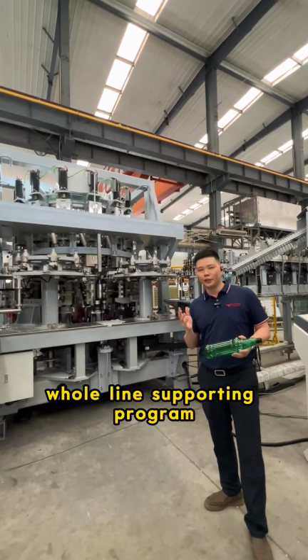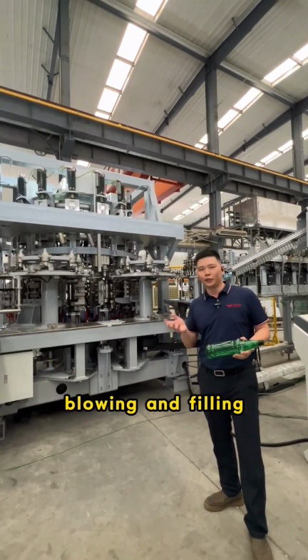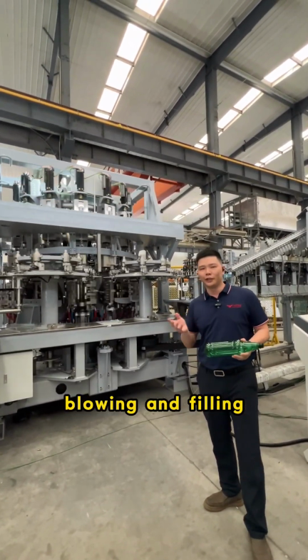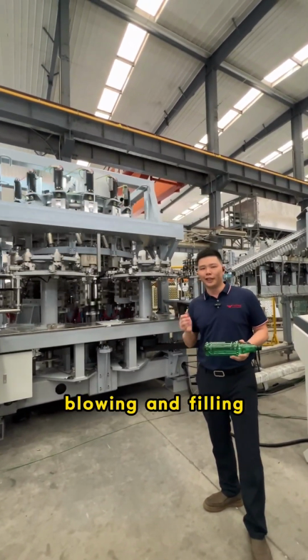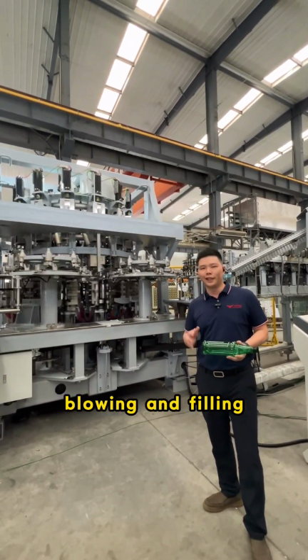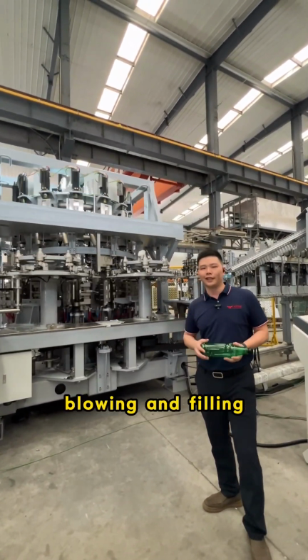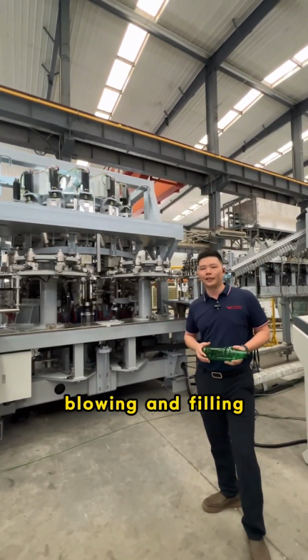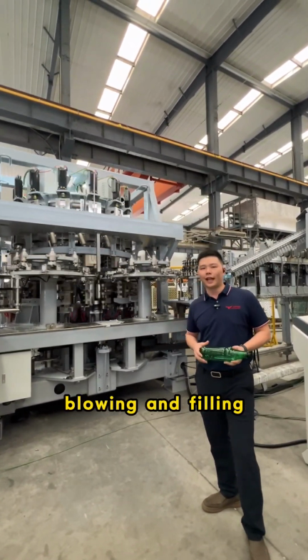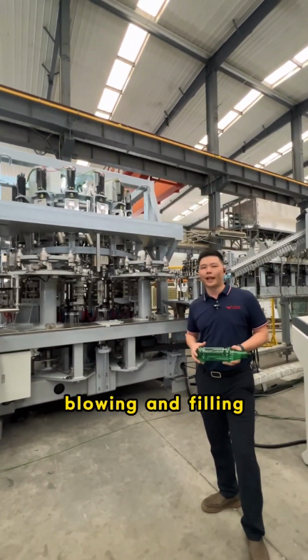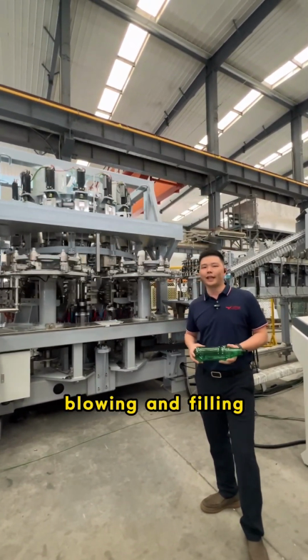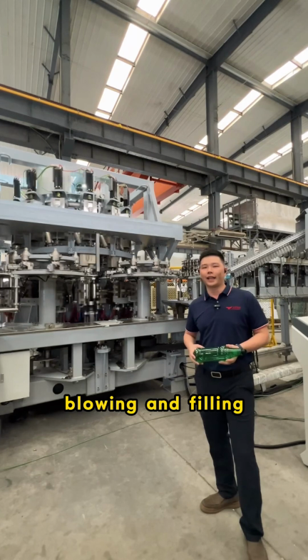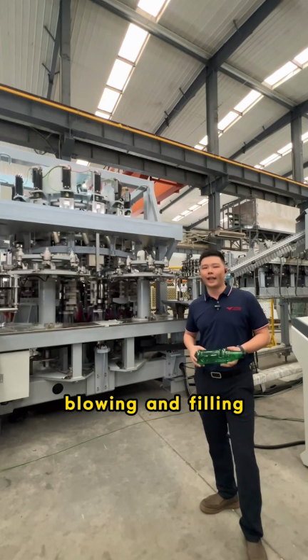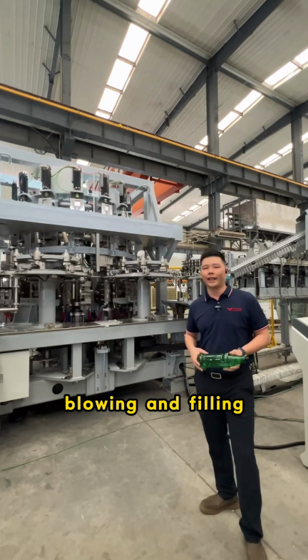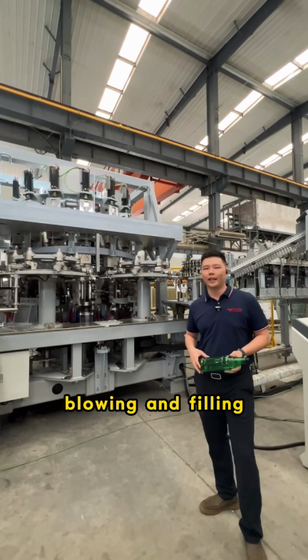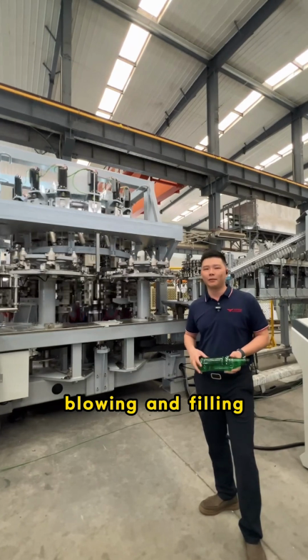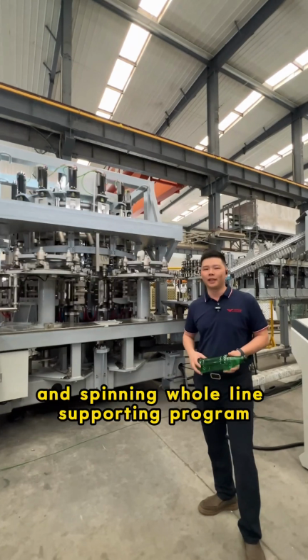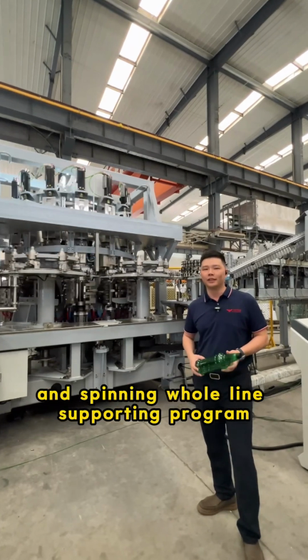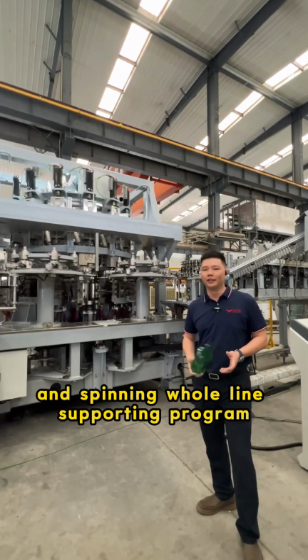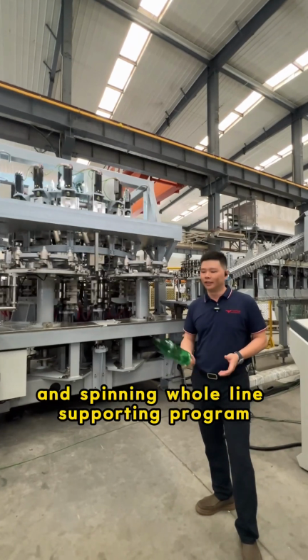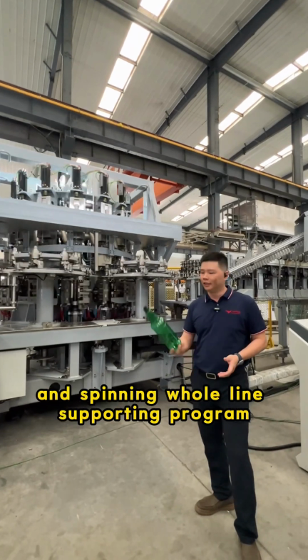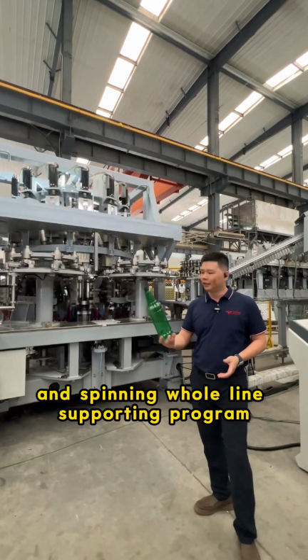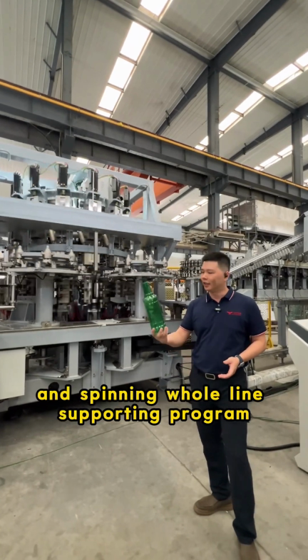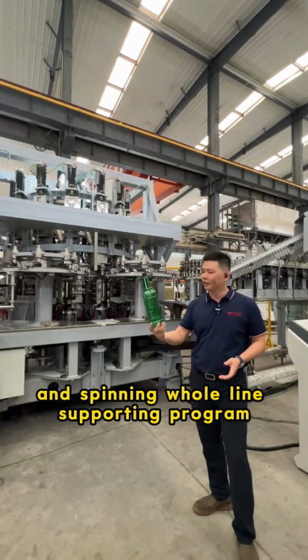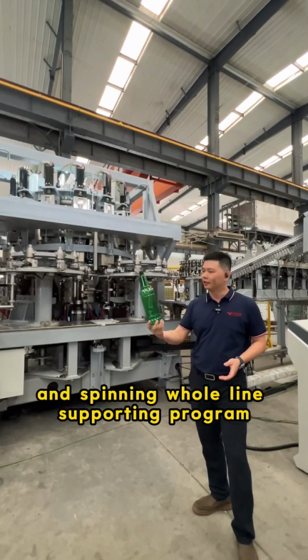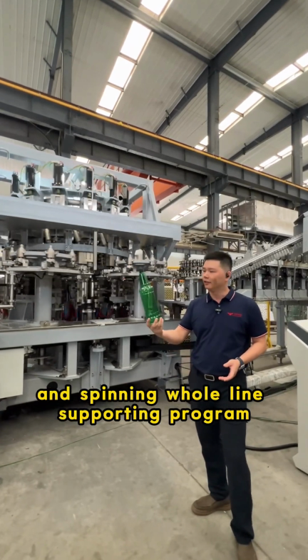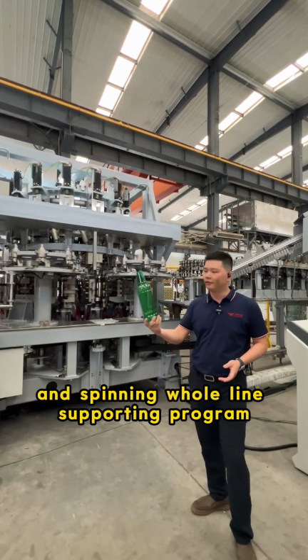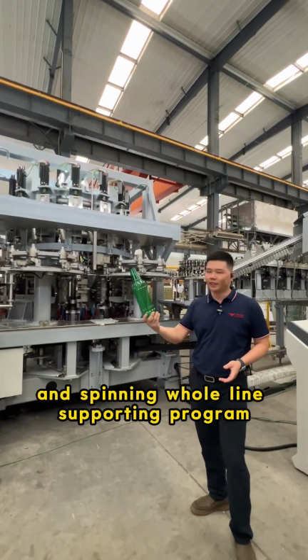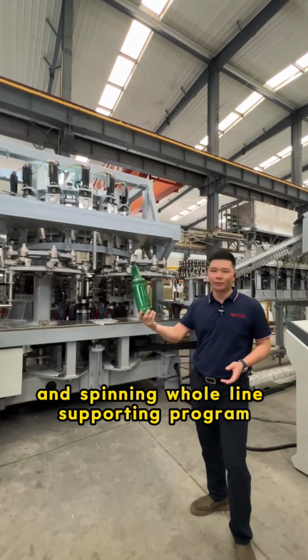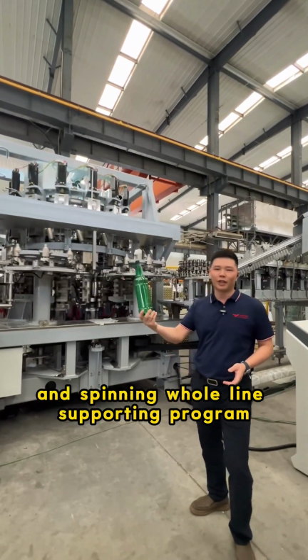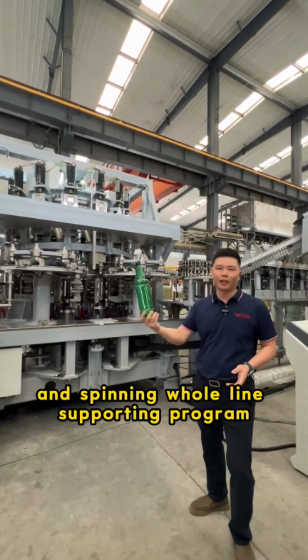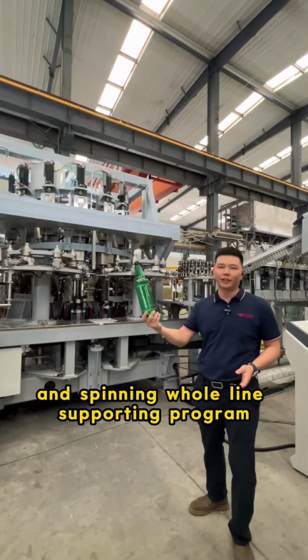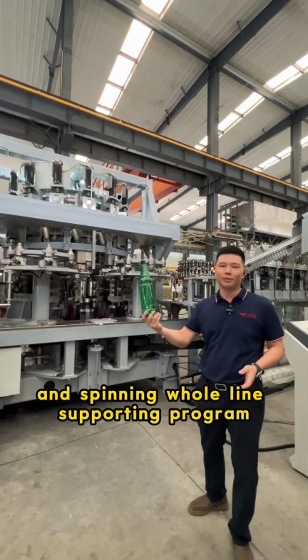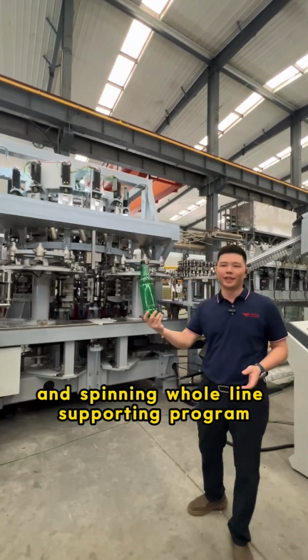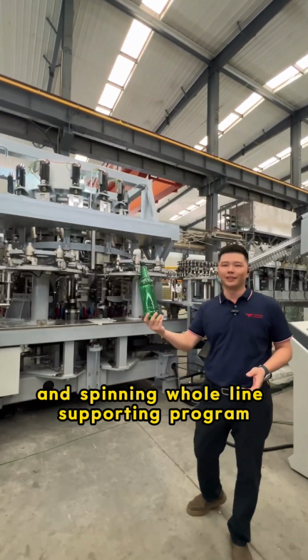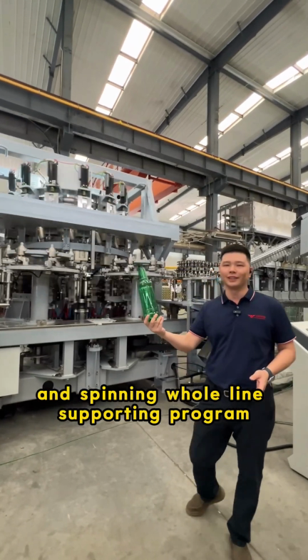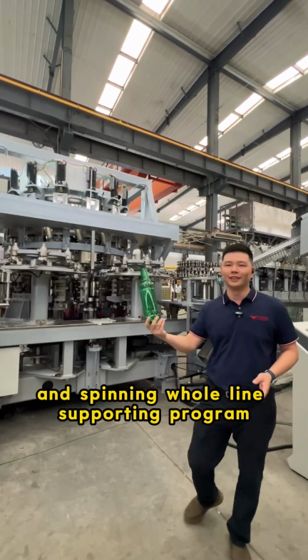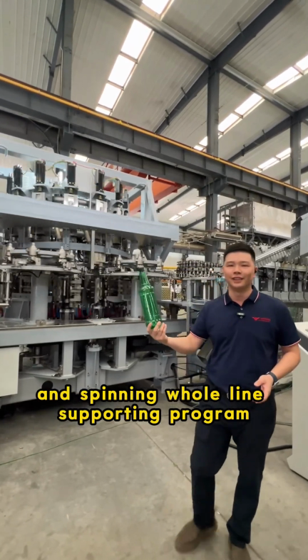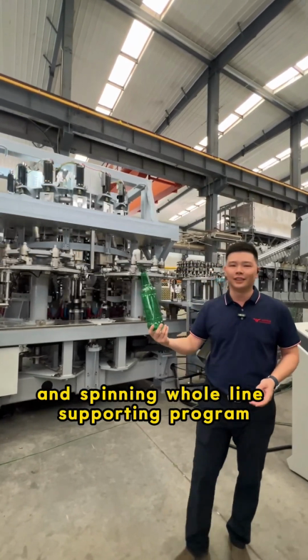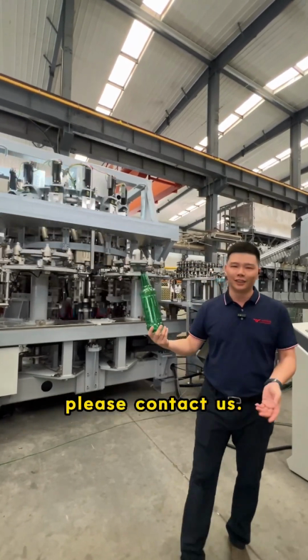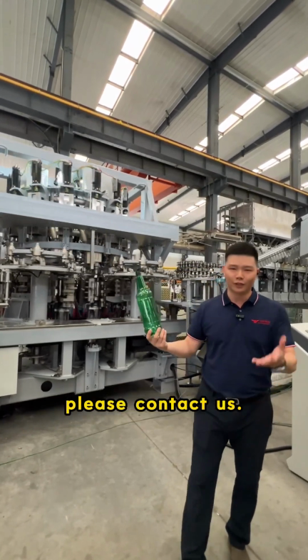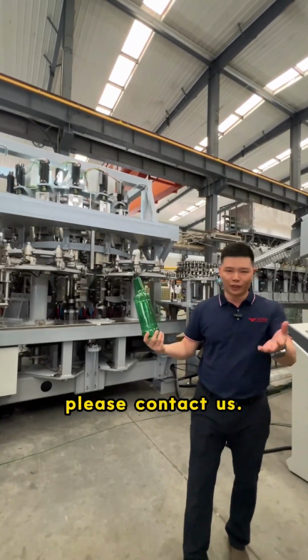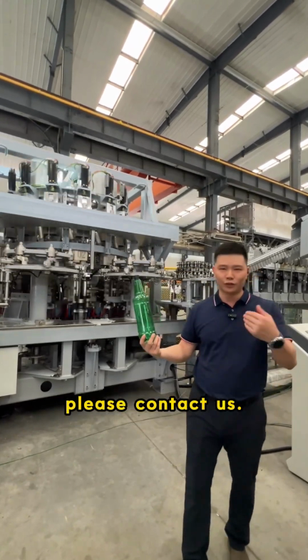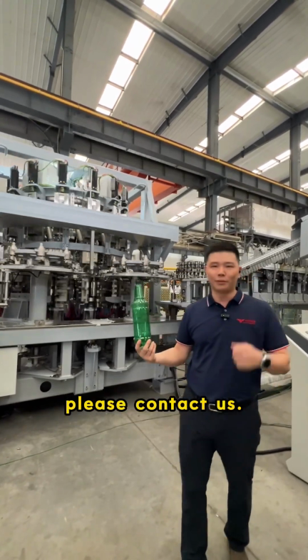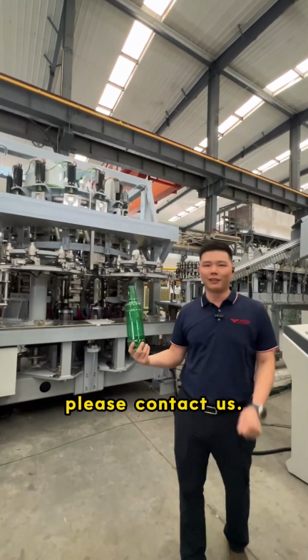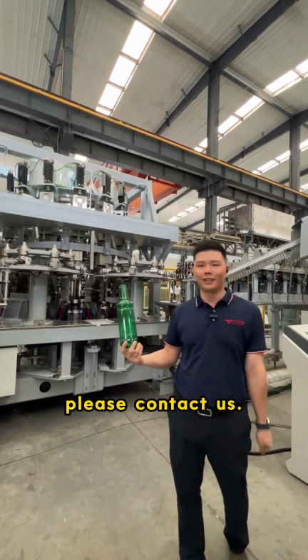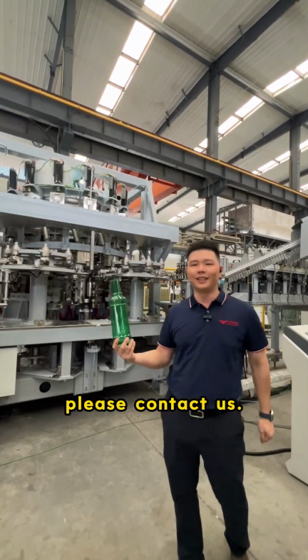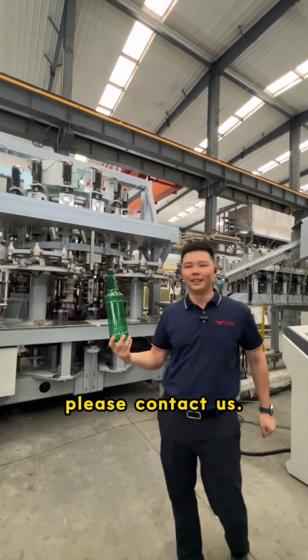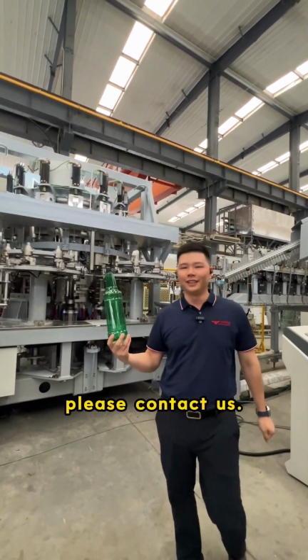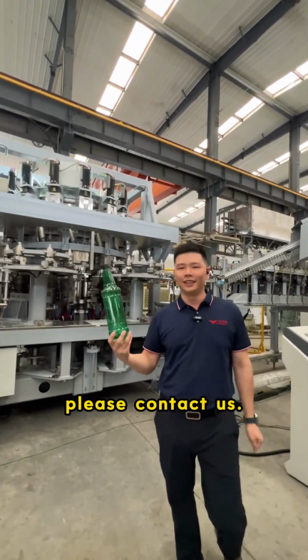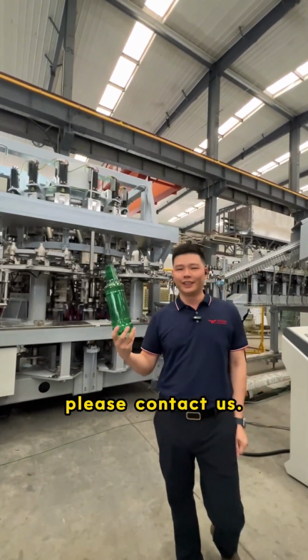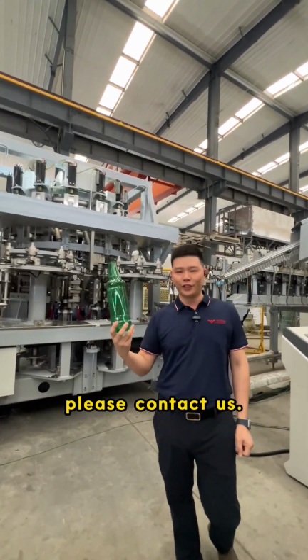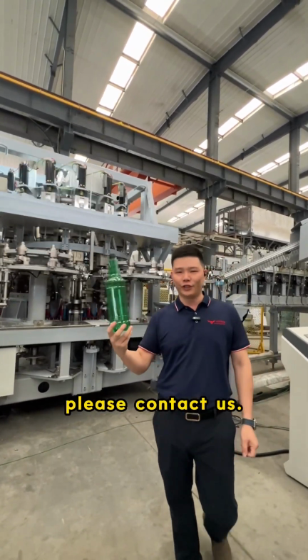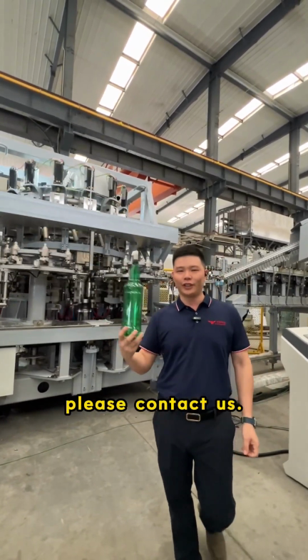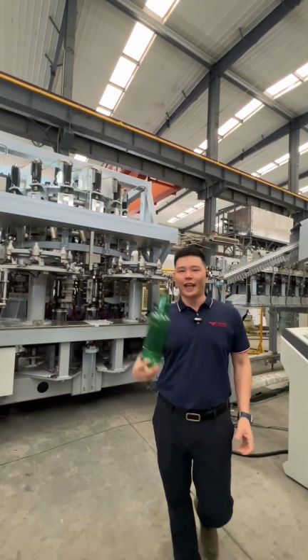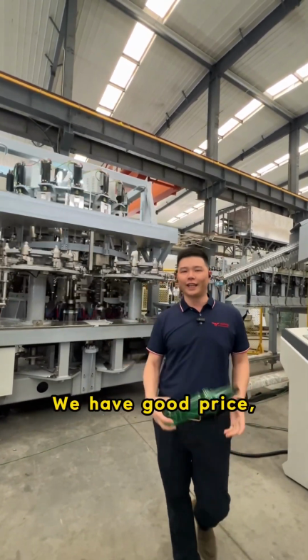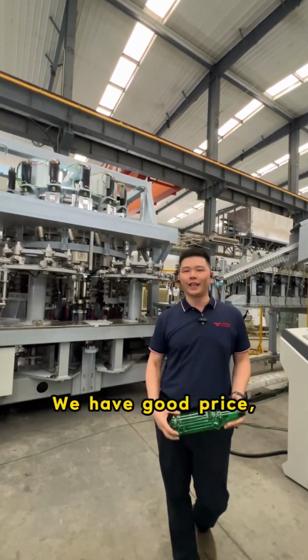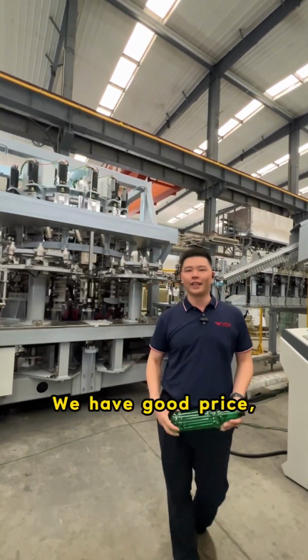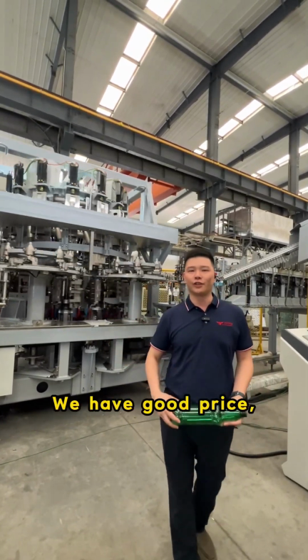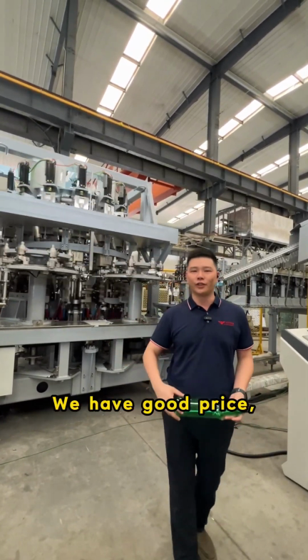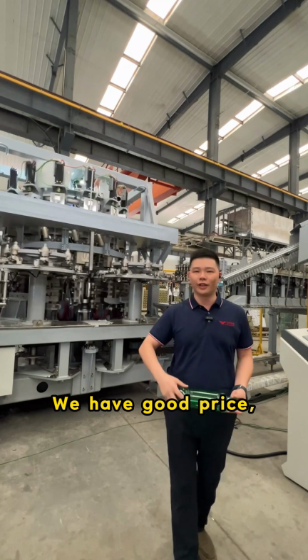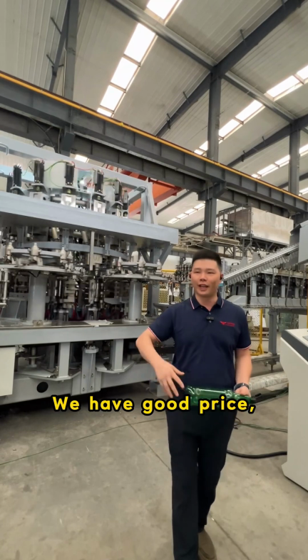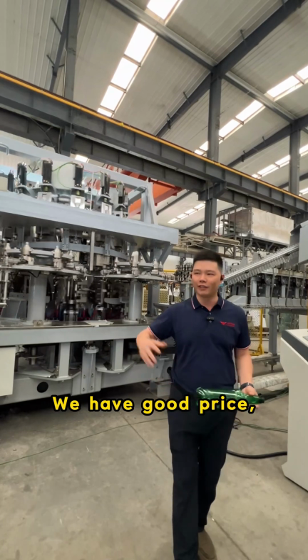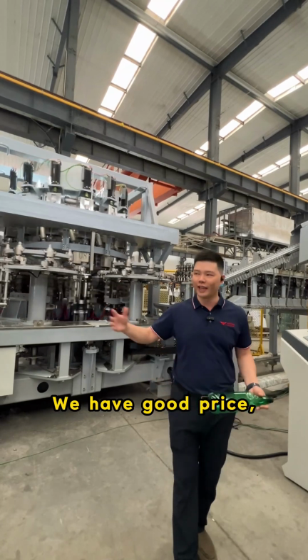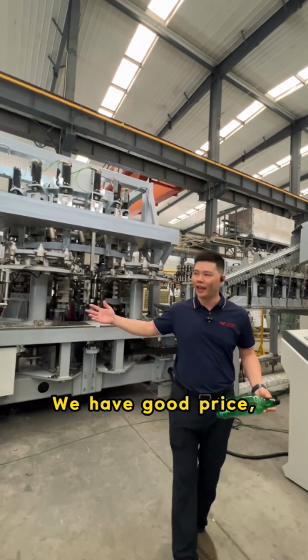We offer a blowing, filling and capping whole line supporting program. Please contact us. We have good price, good quality and good service.